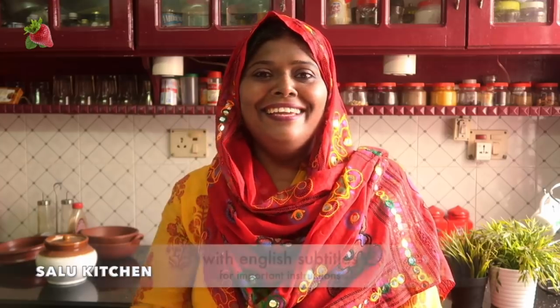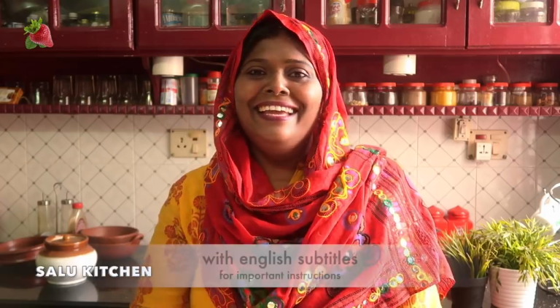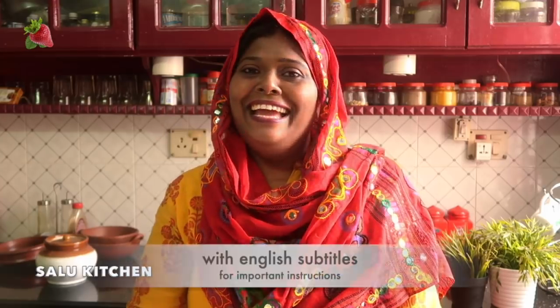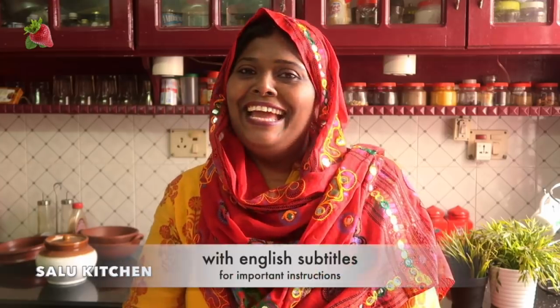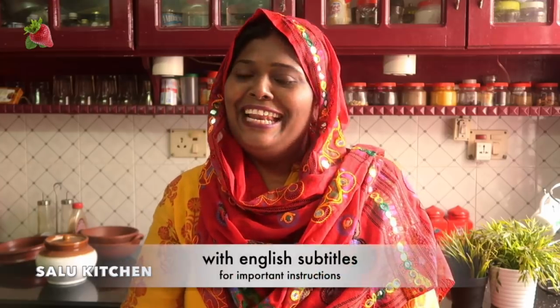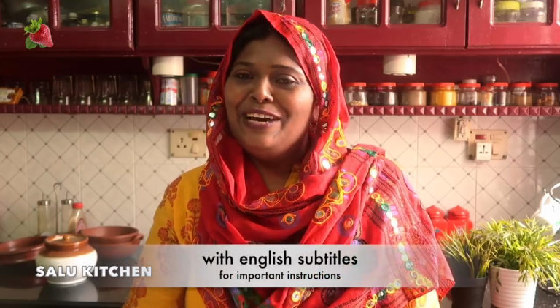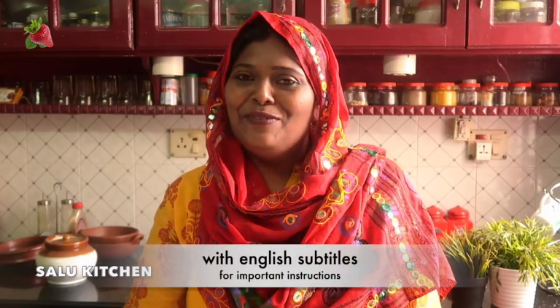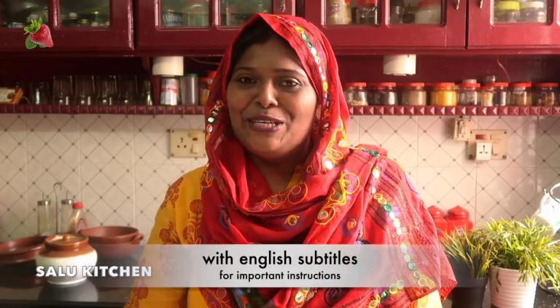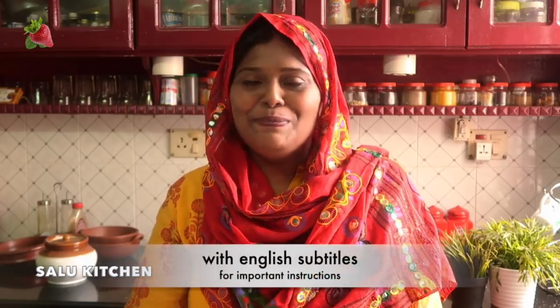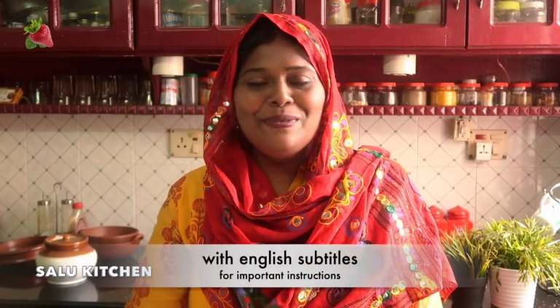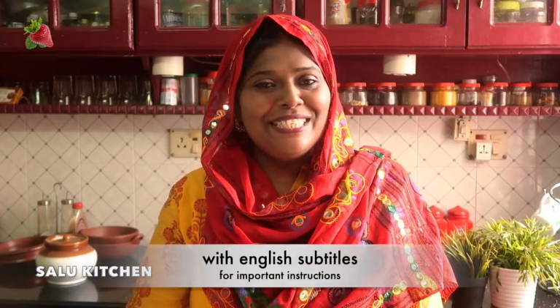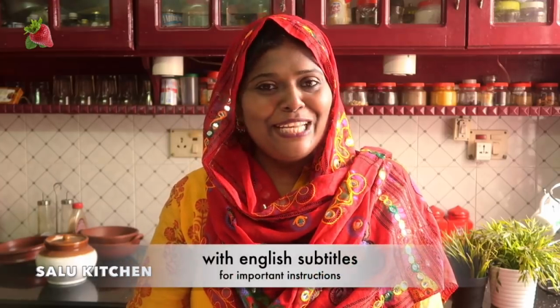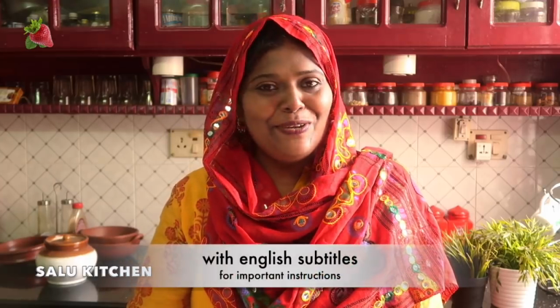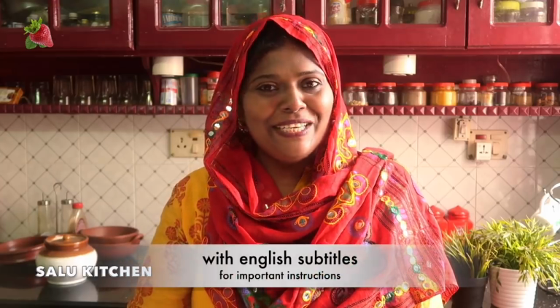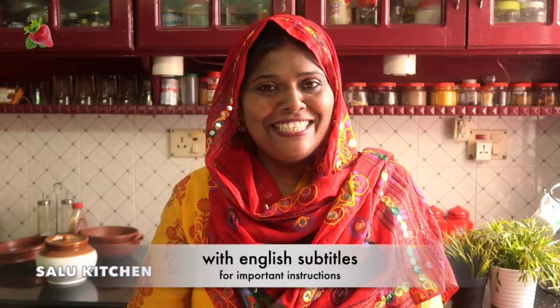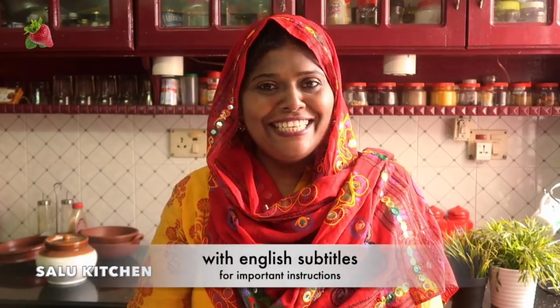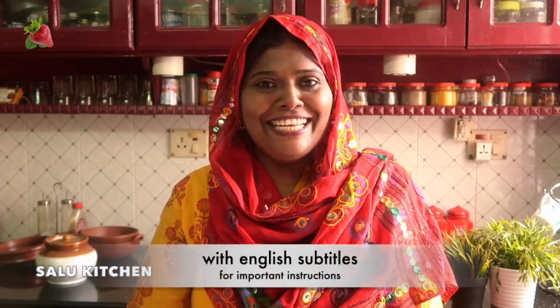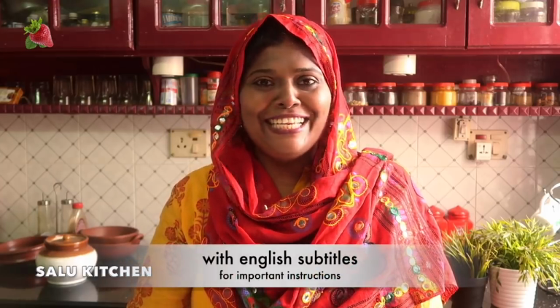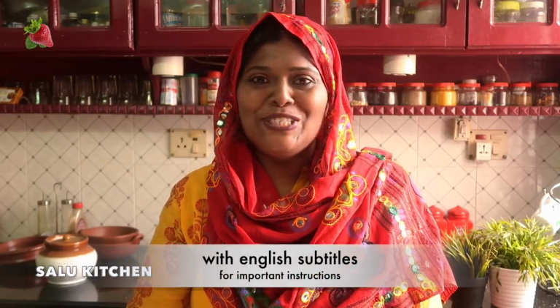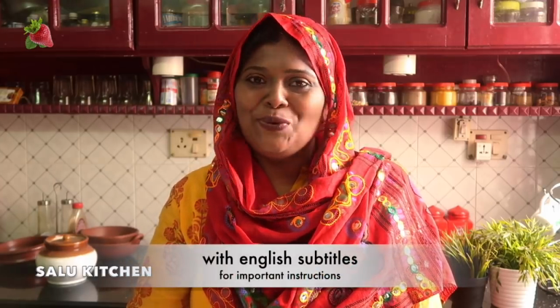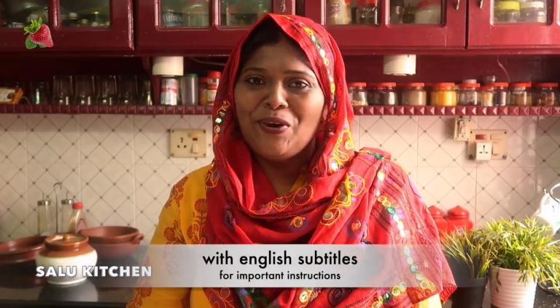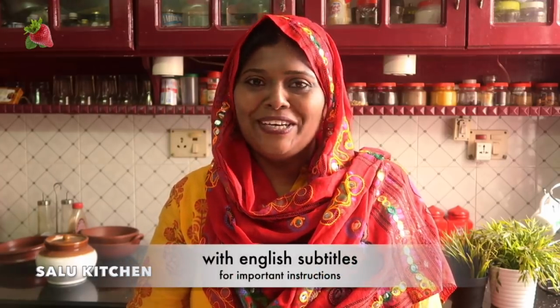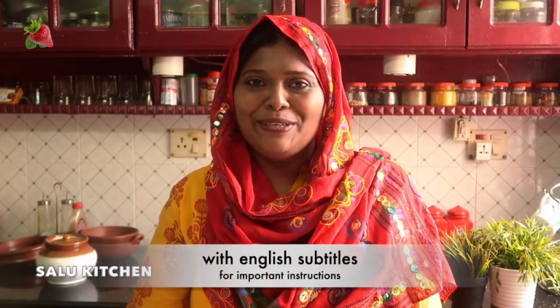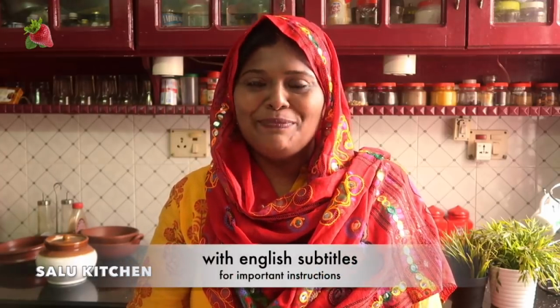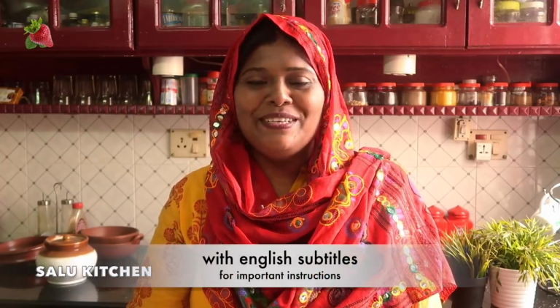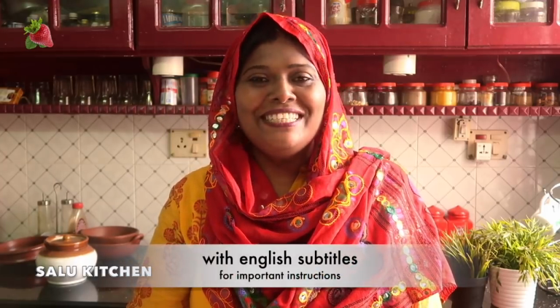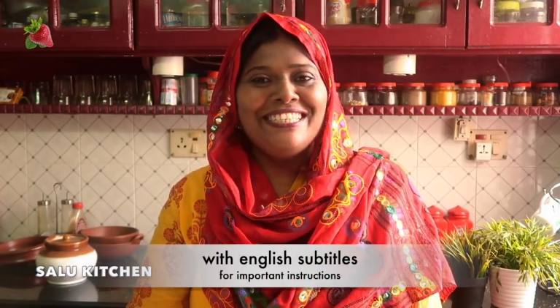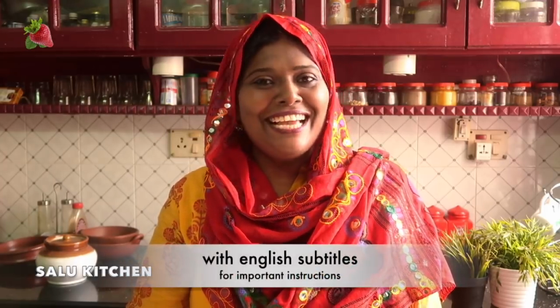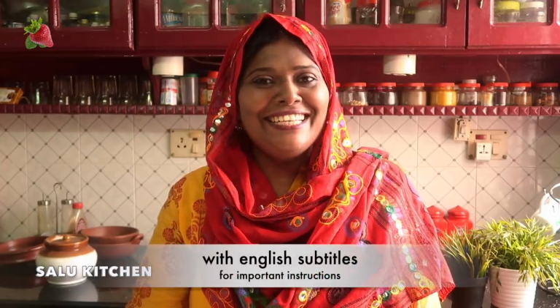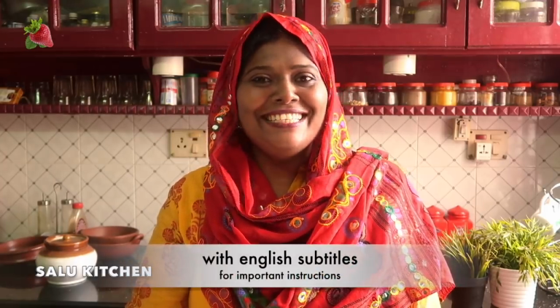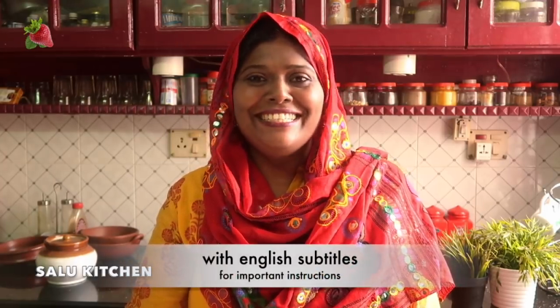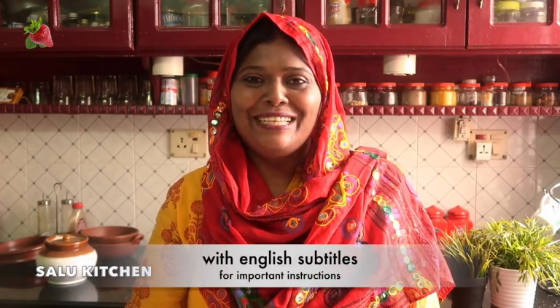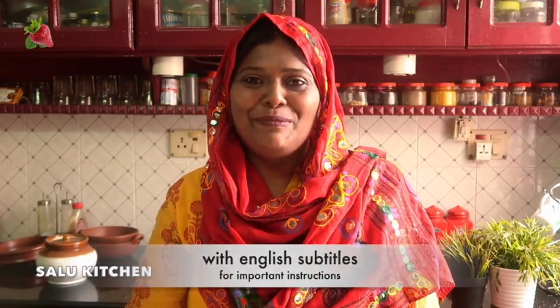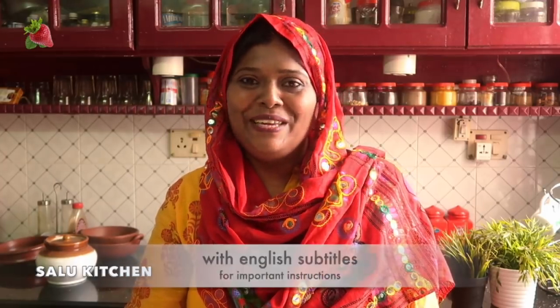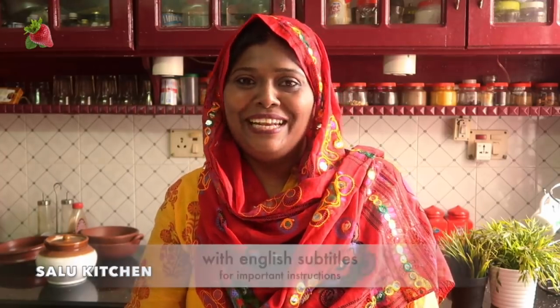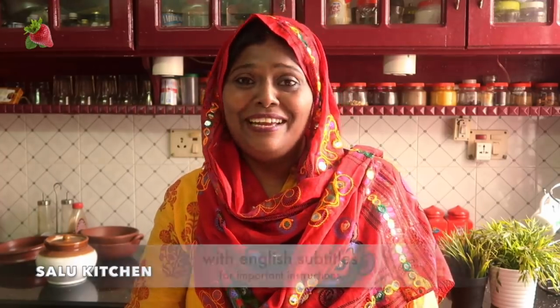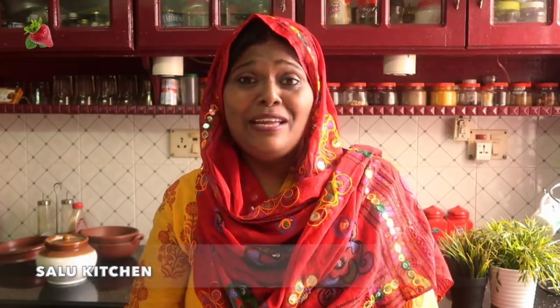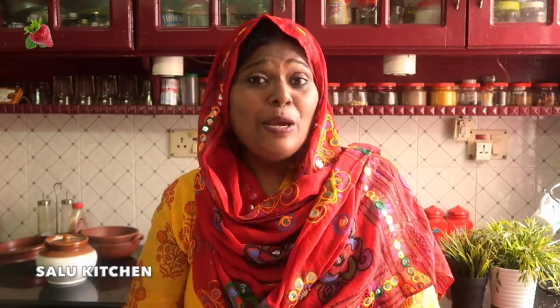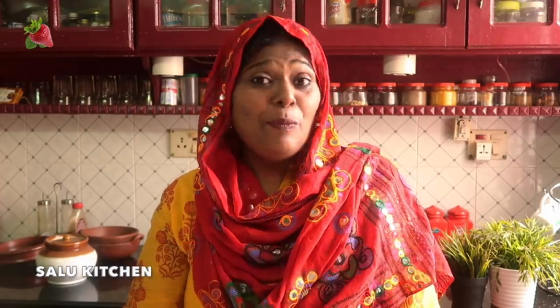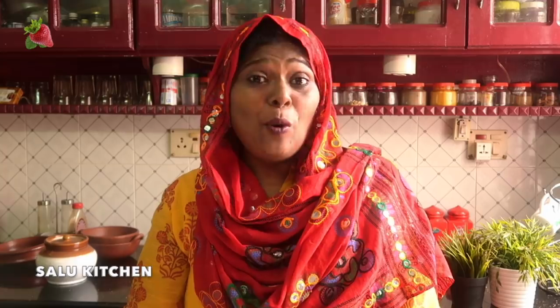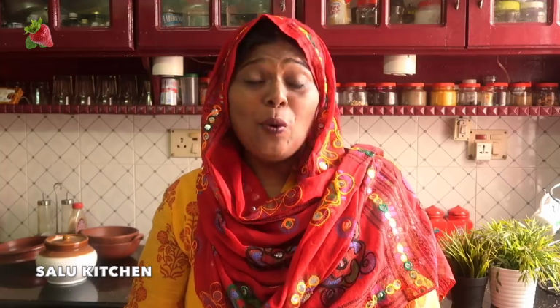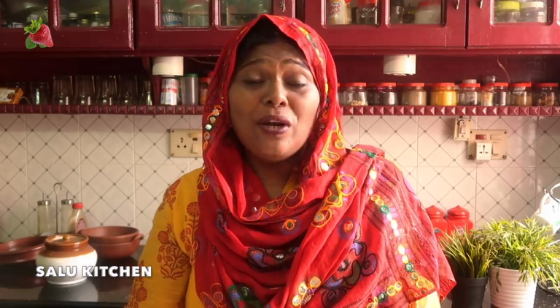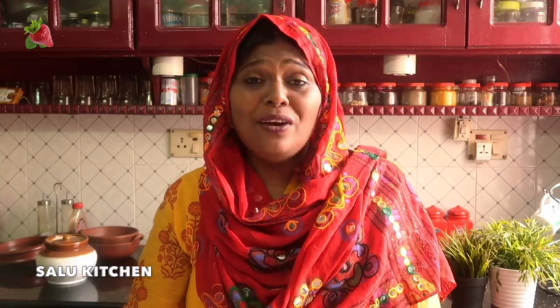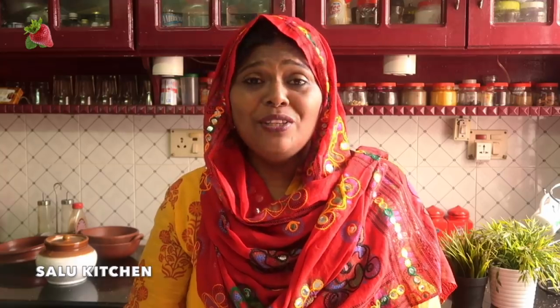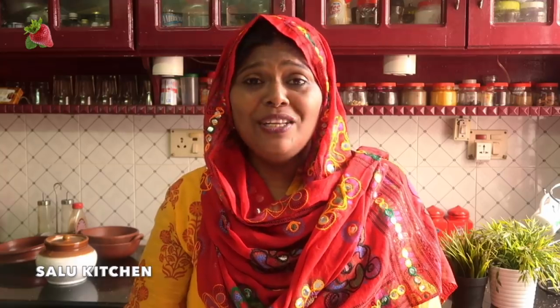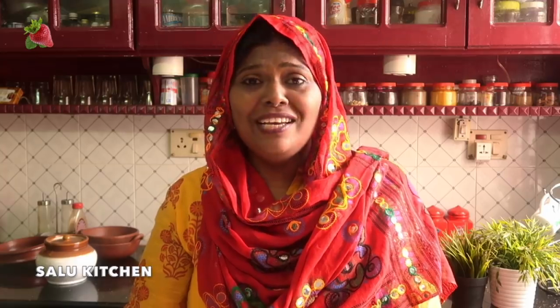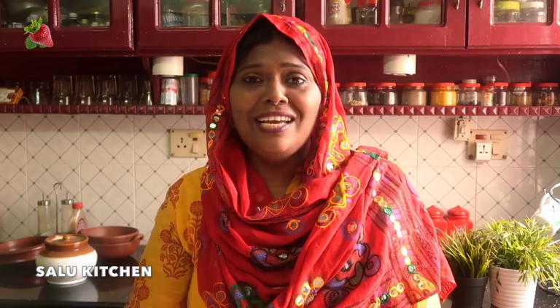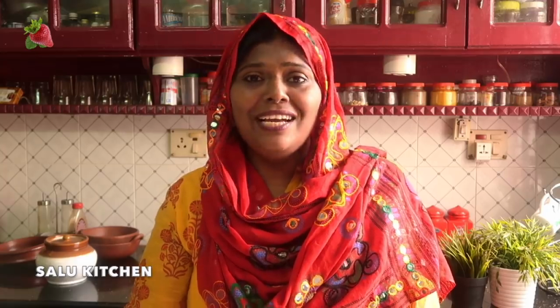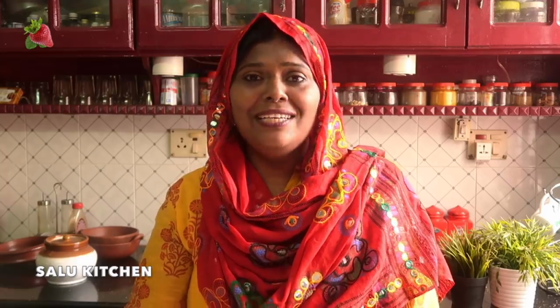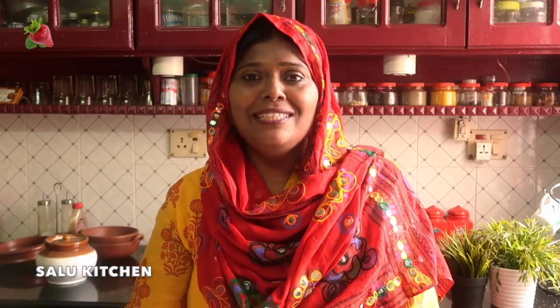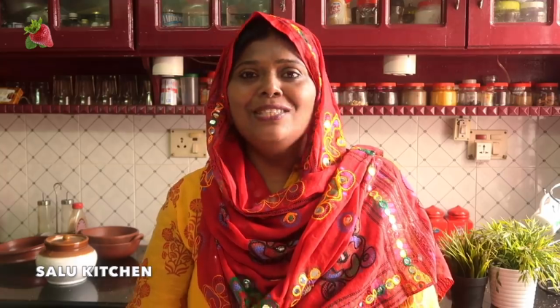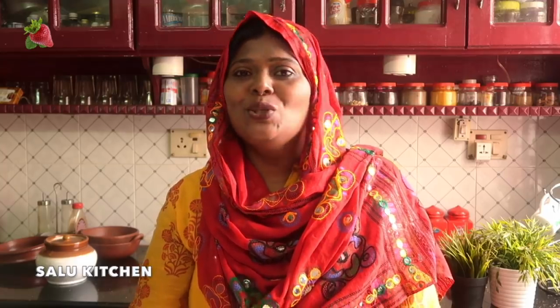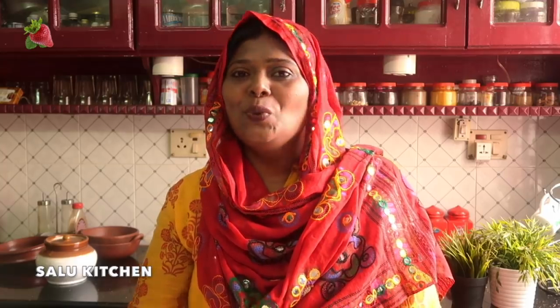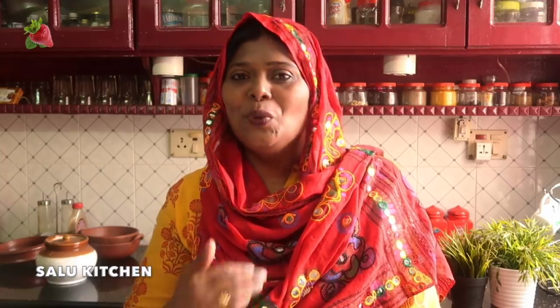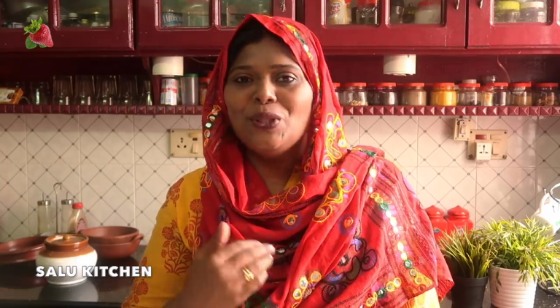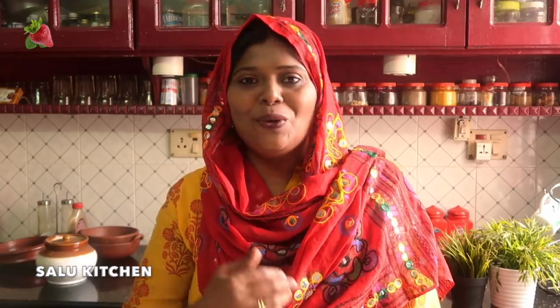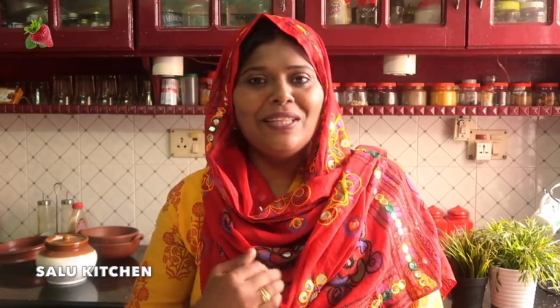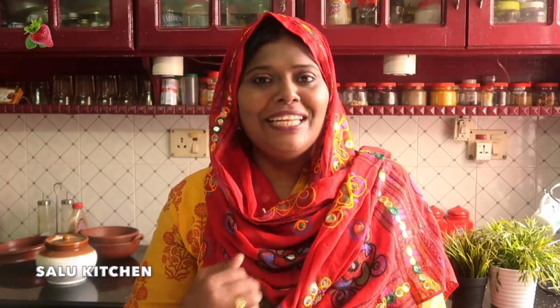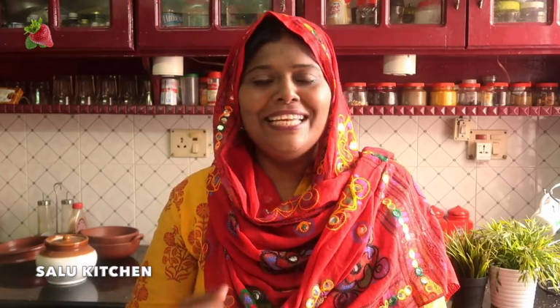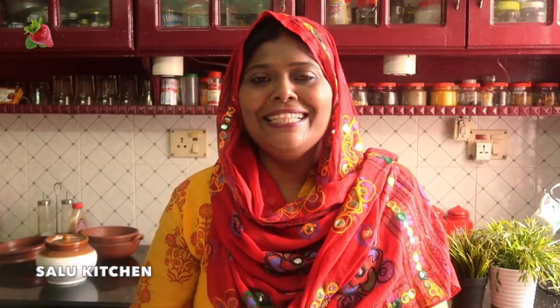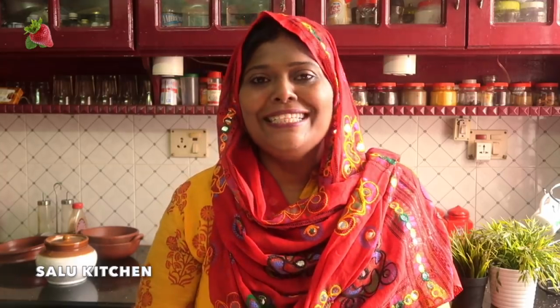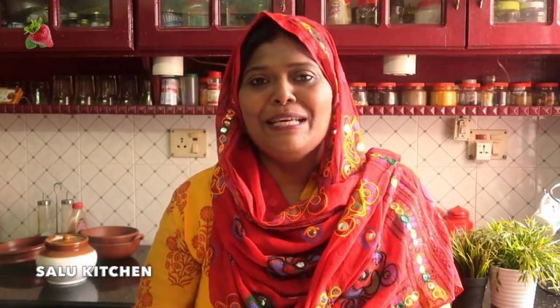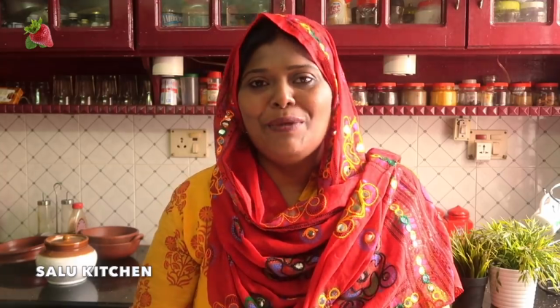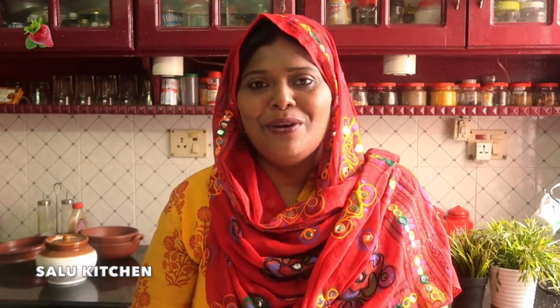Hello everyone, welcome to Salou Kitchen. My name is Samira. It's time to go to school in the morning.